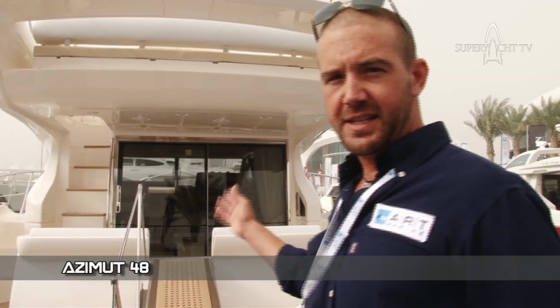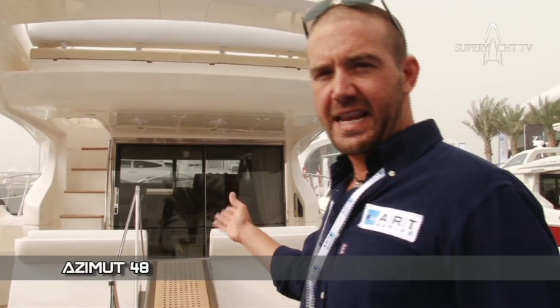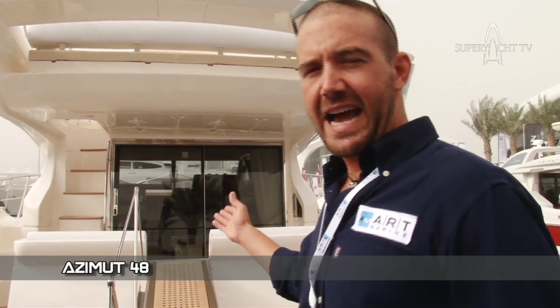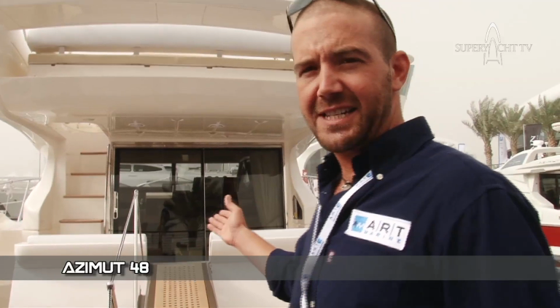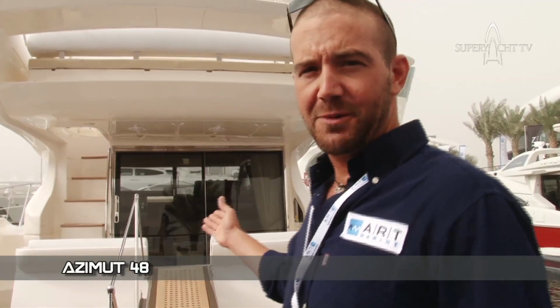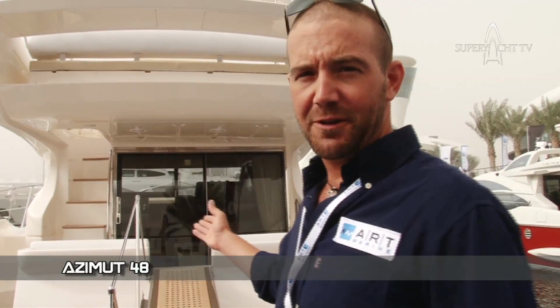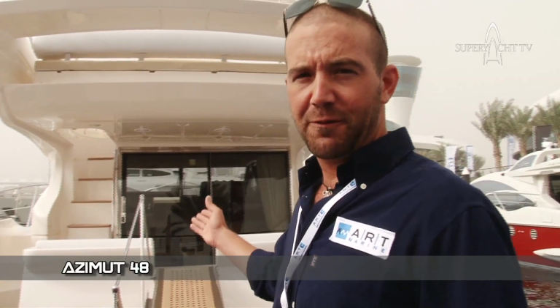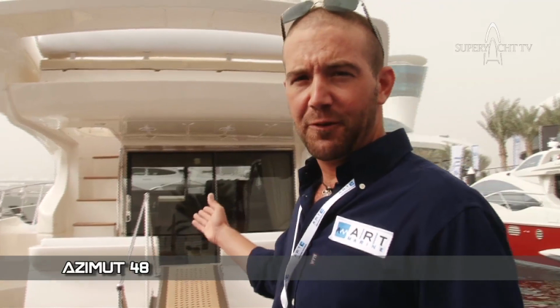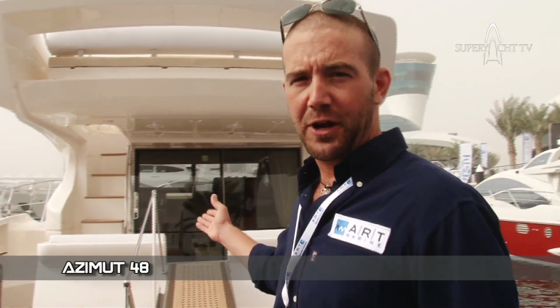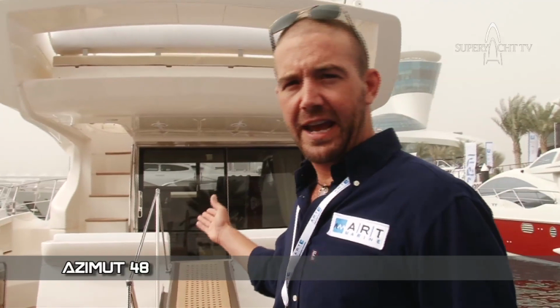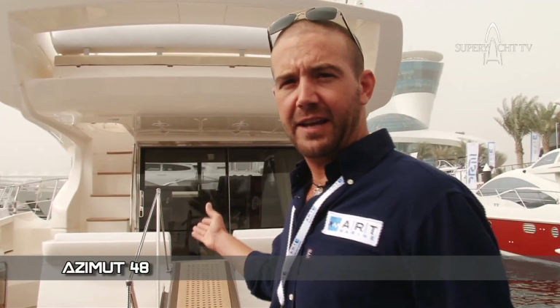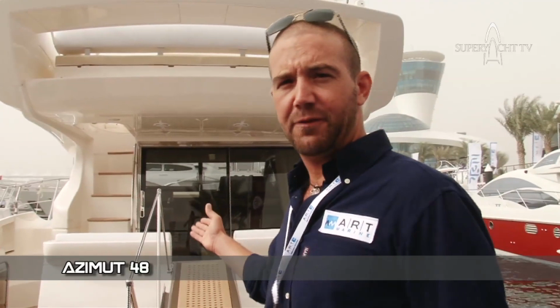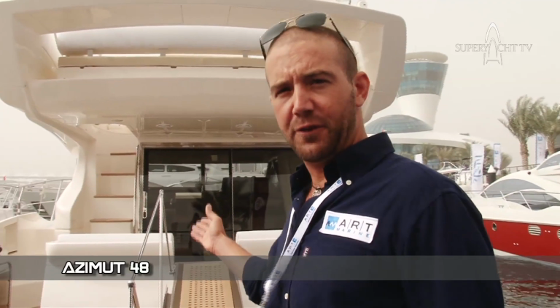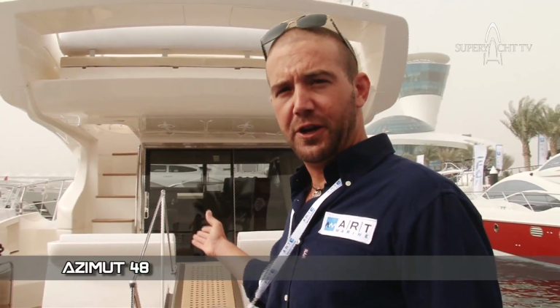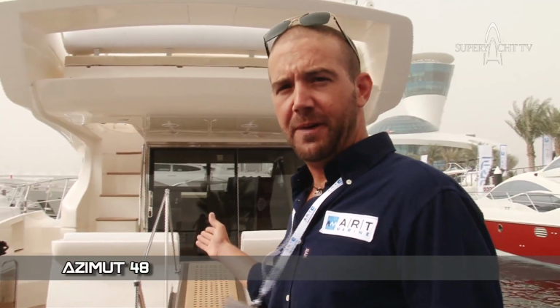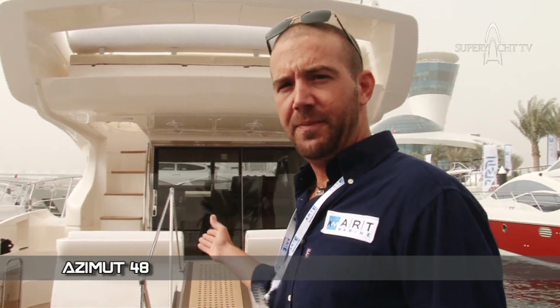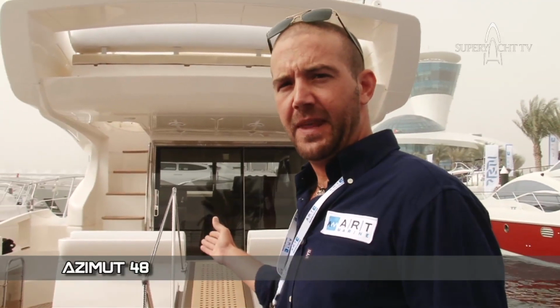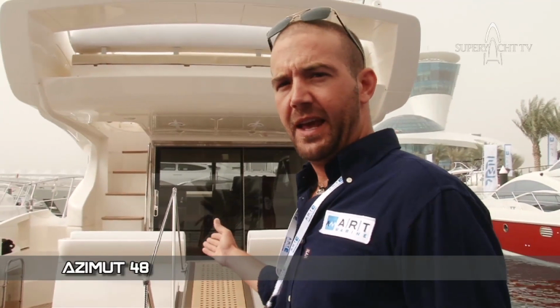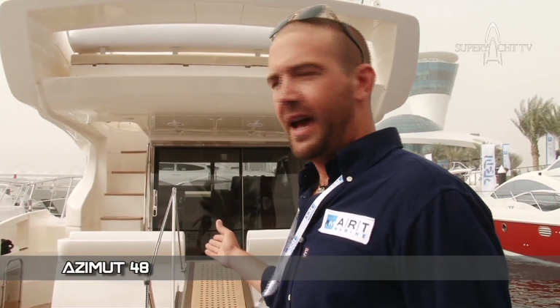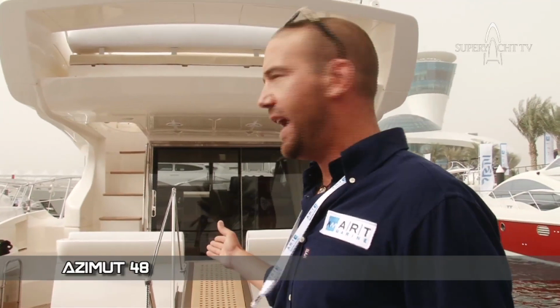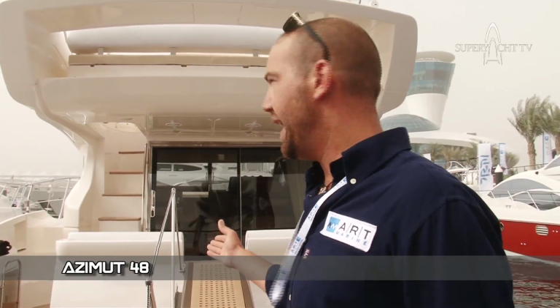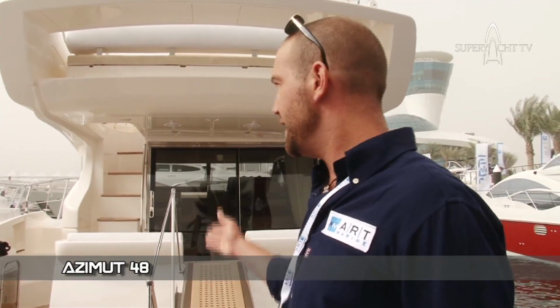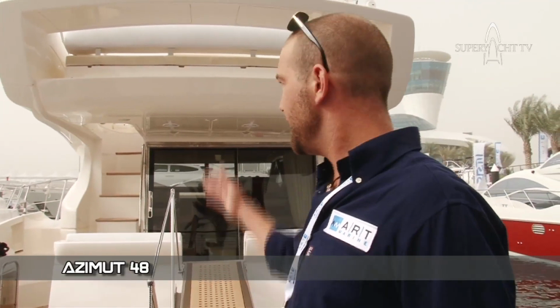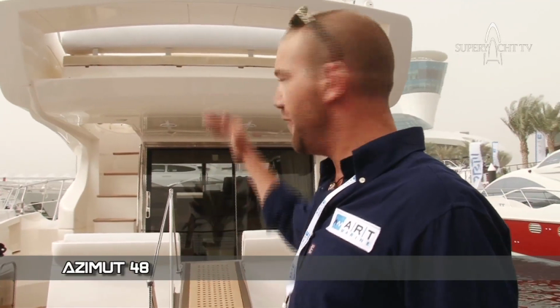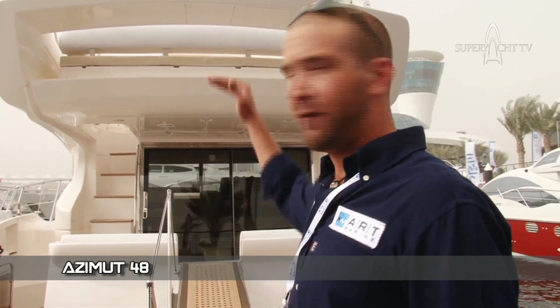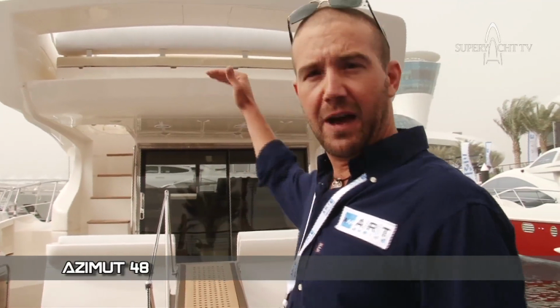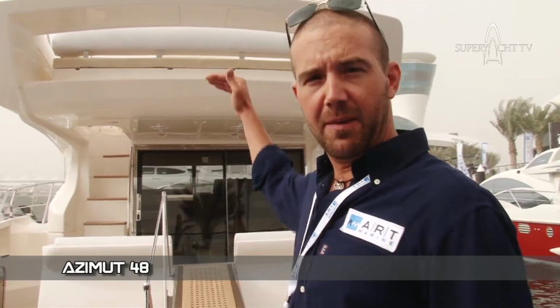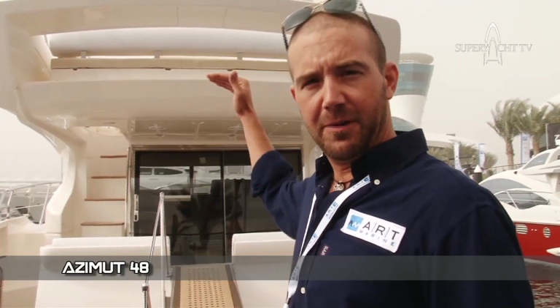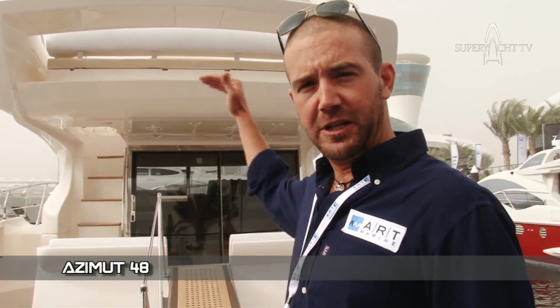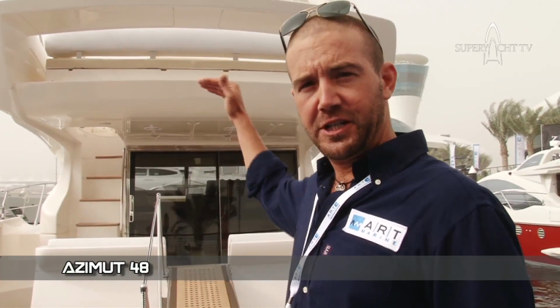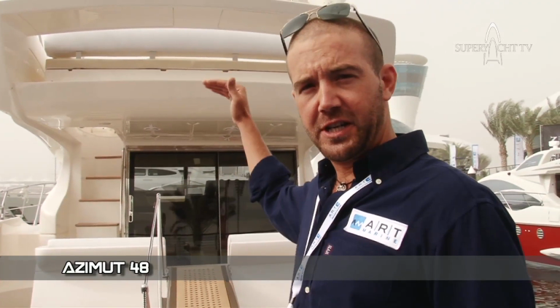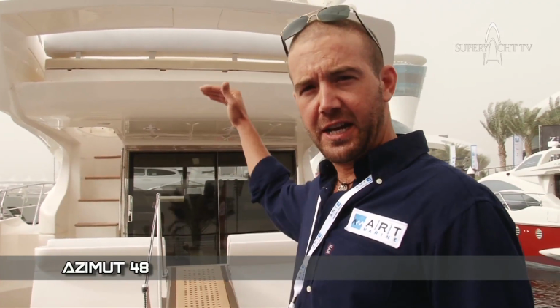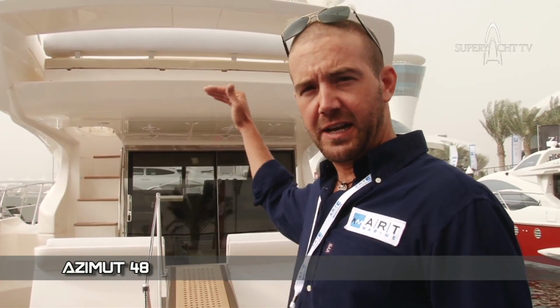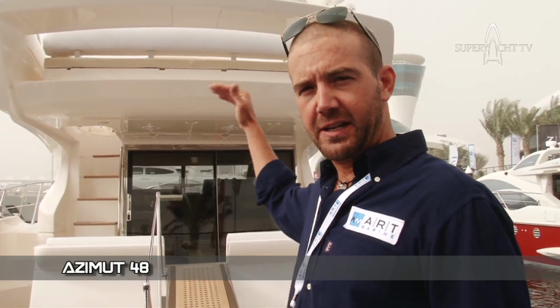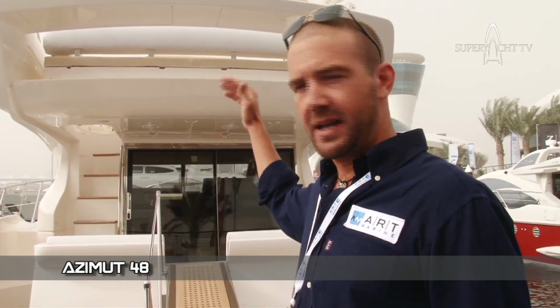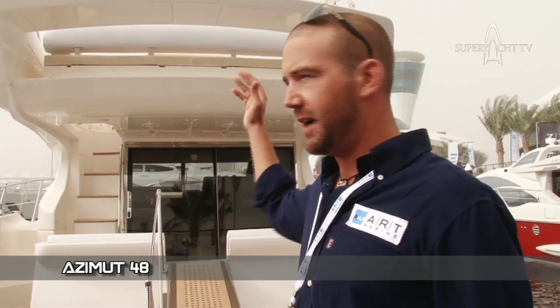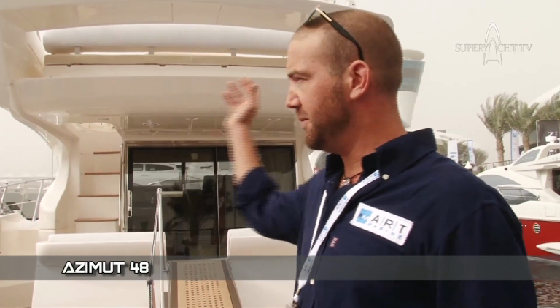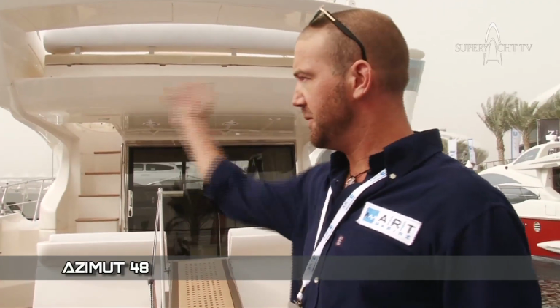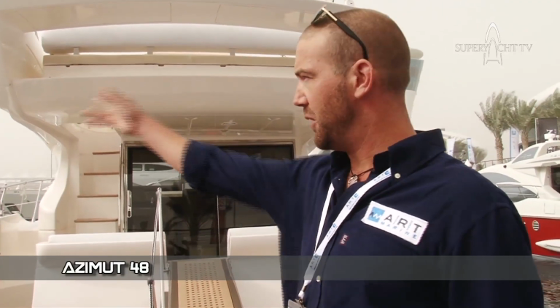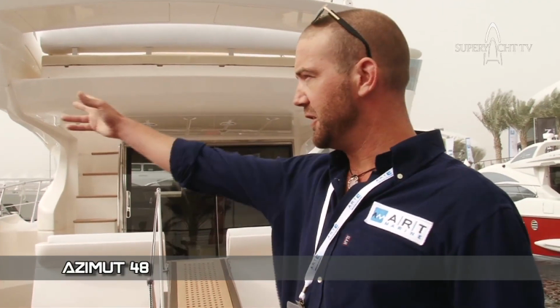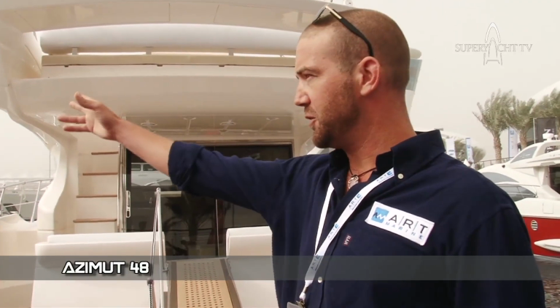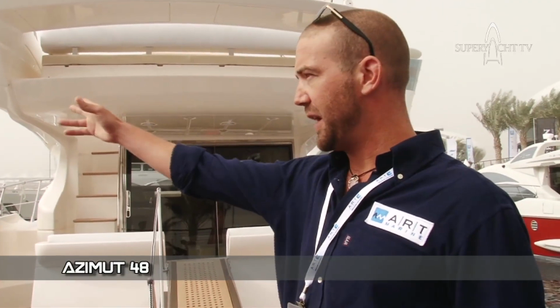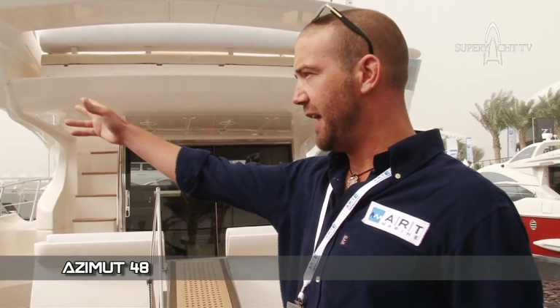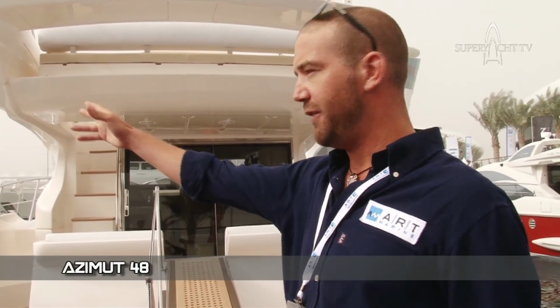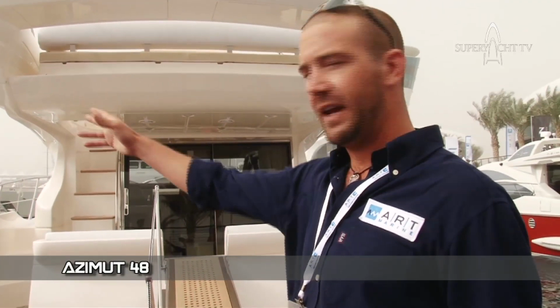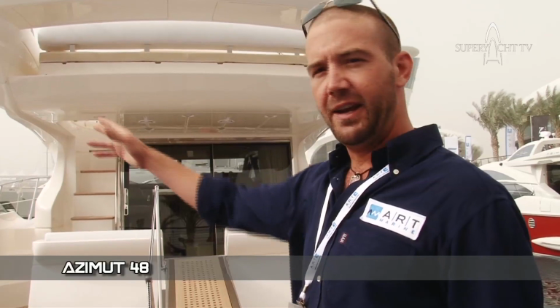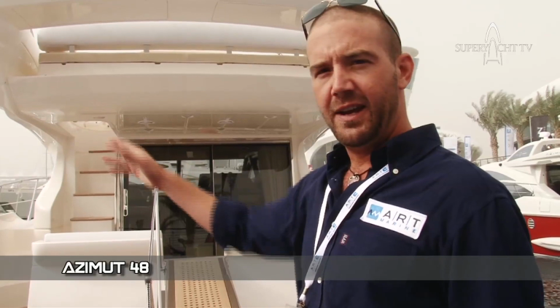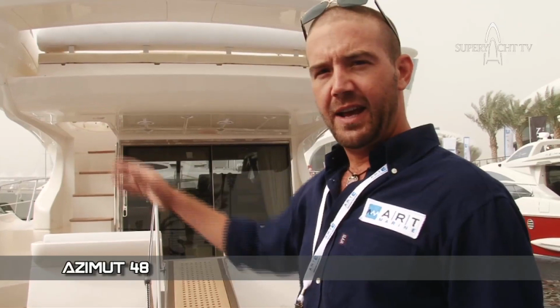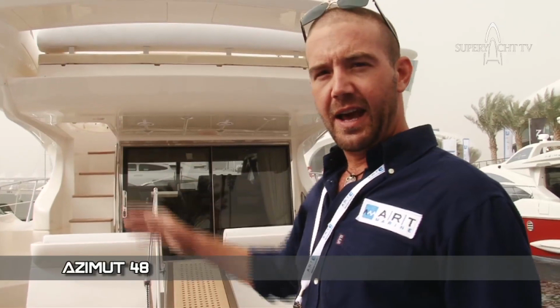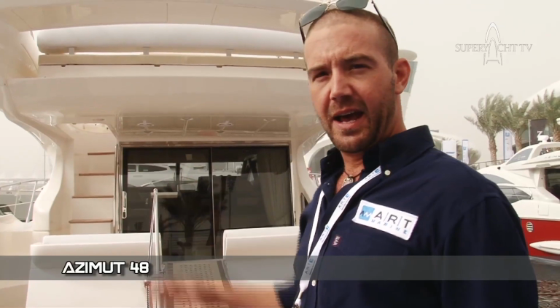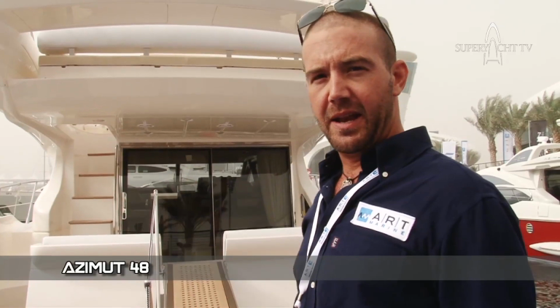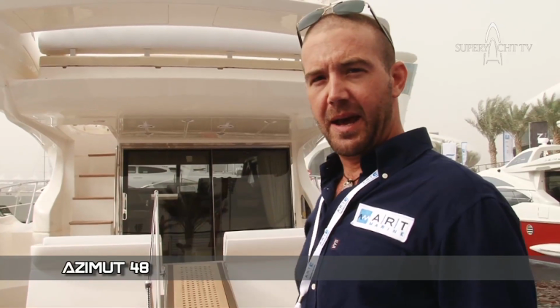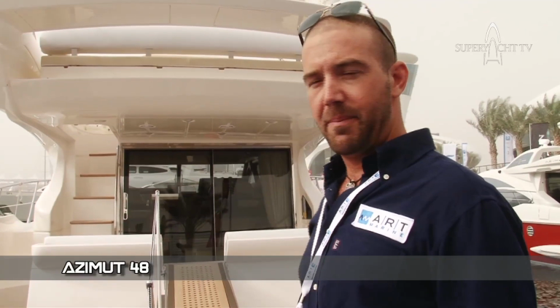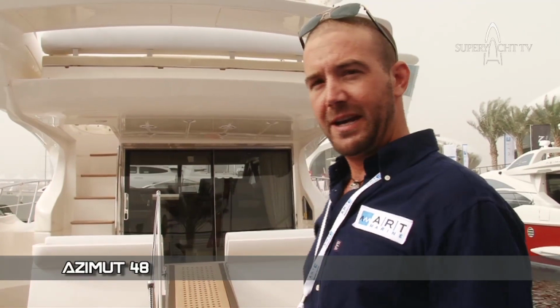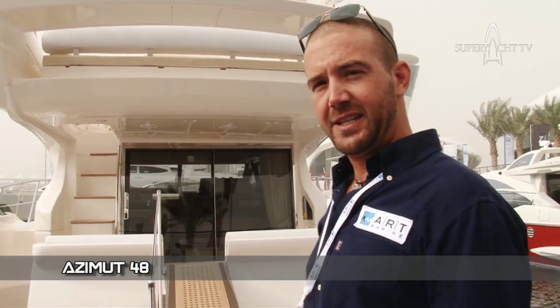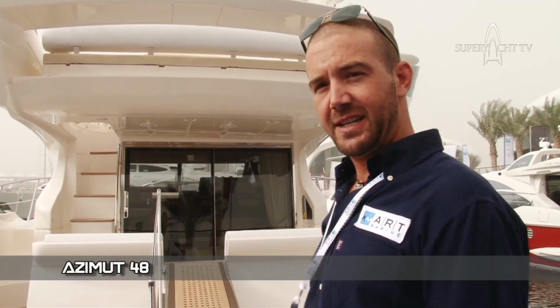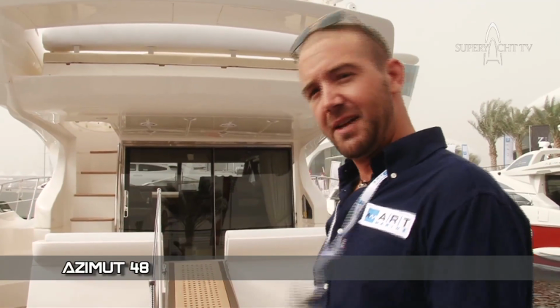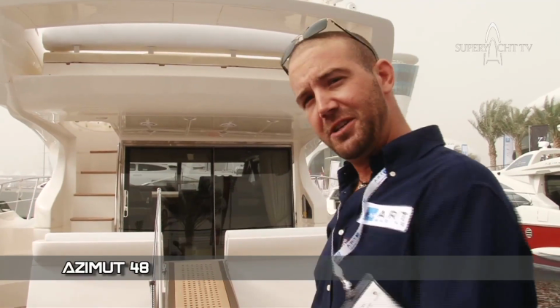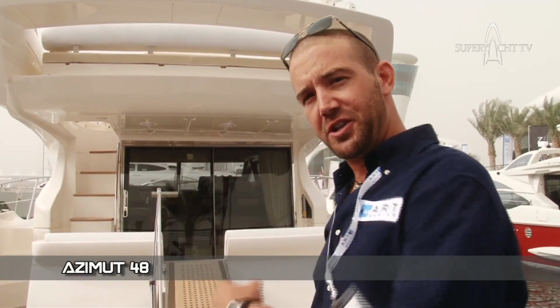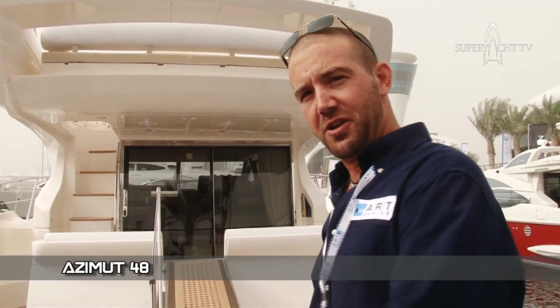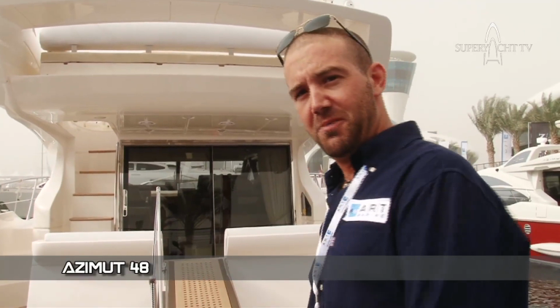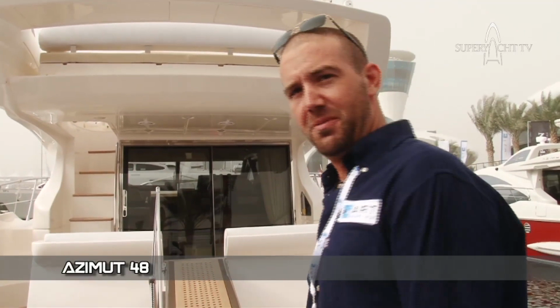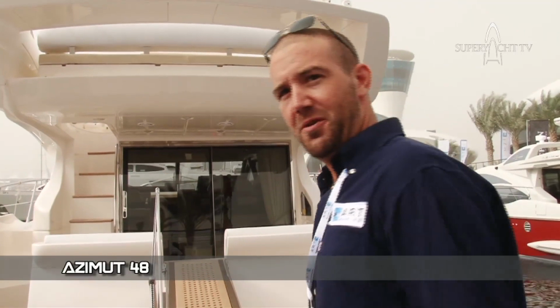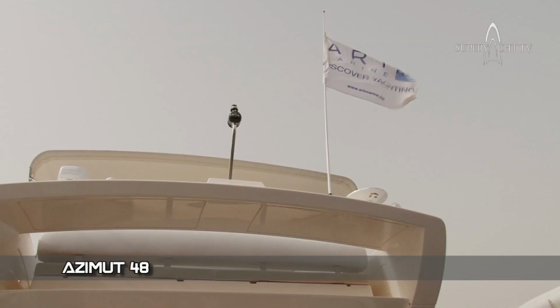This is the Azimut 48 footer — it's our flybridge one we have here. Let me show you on board.